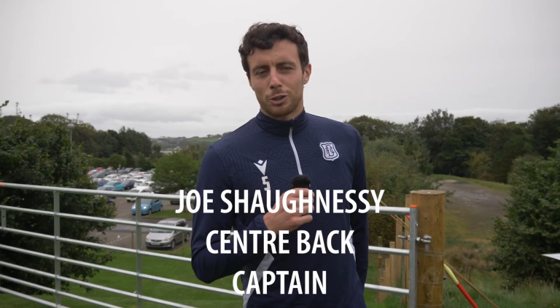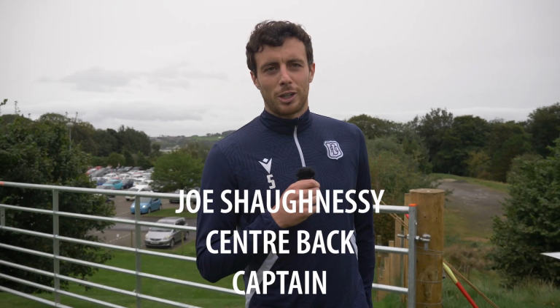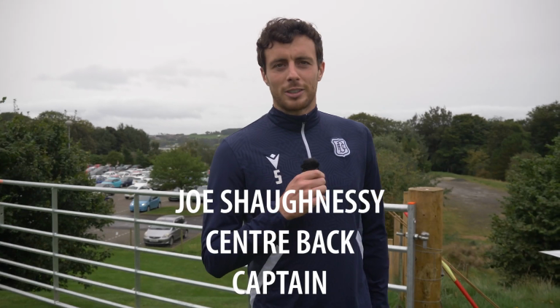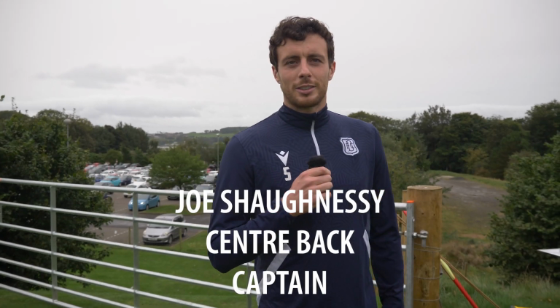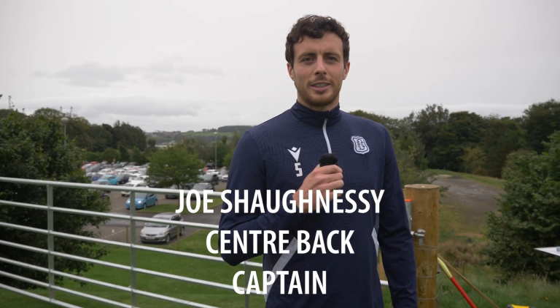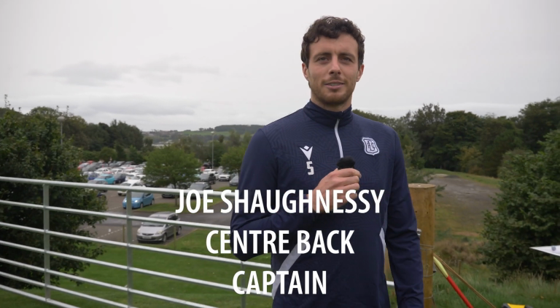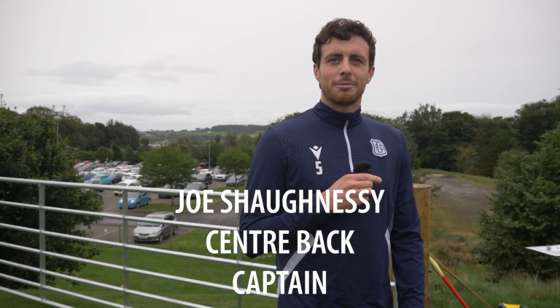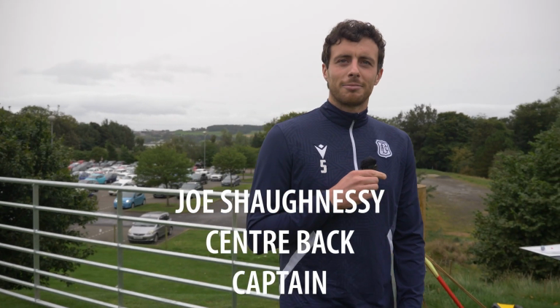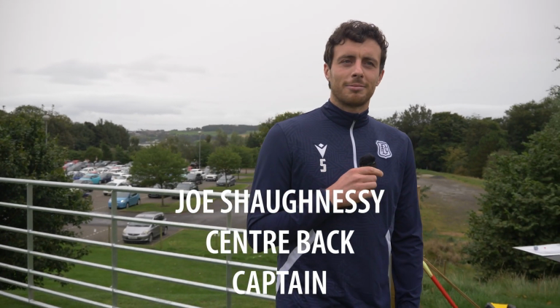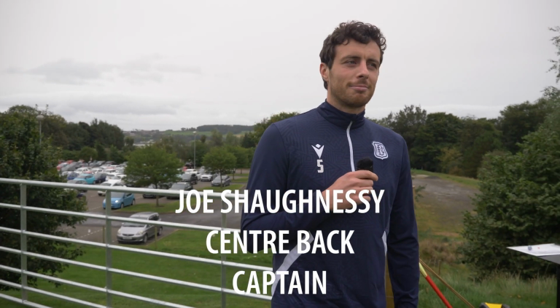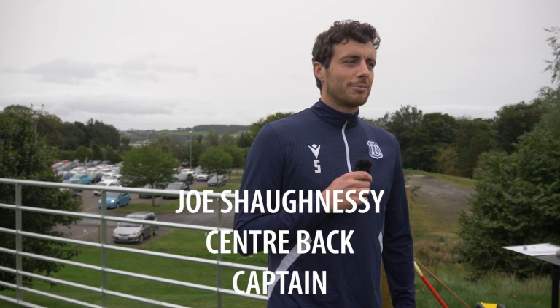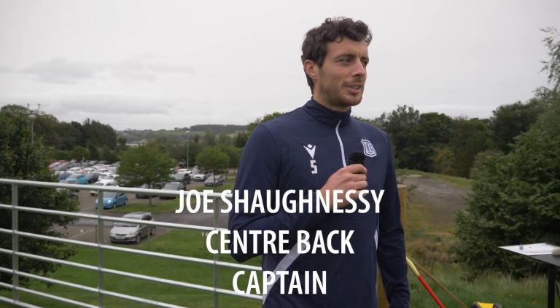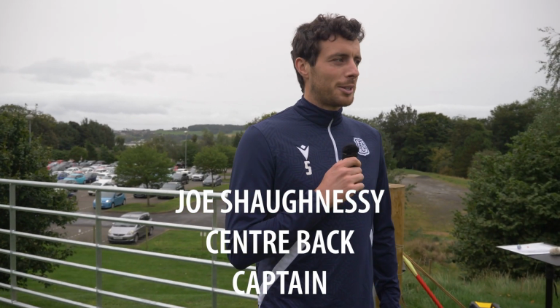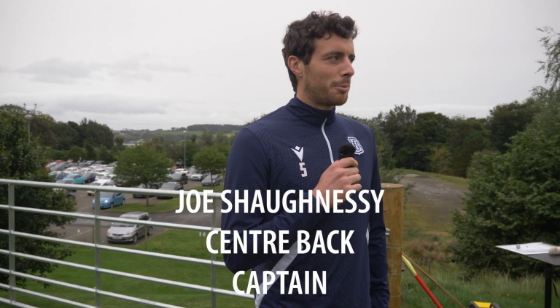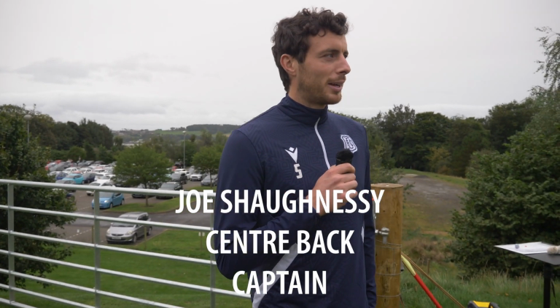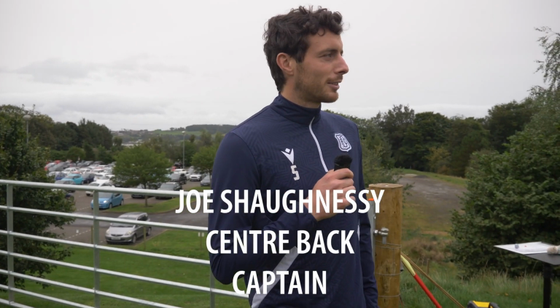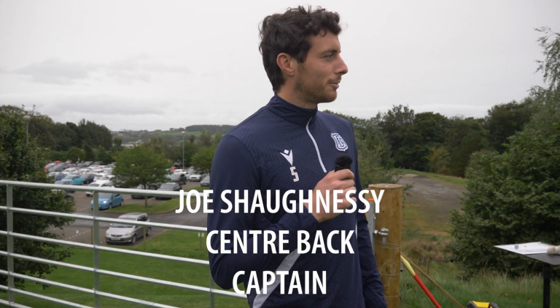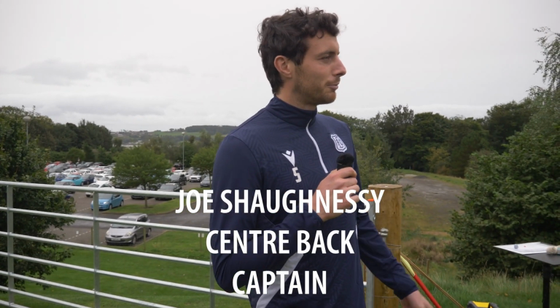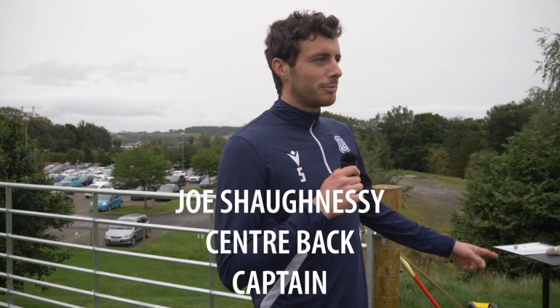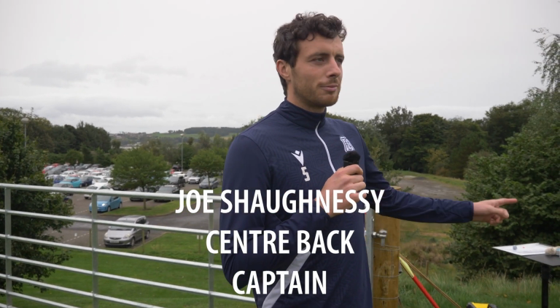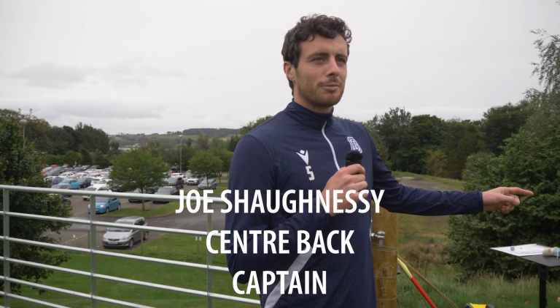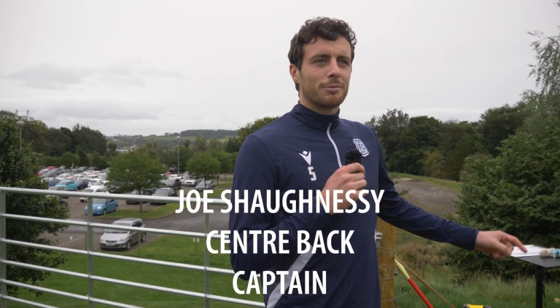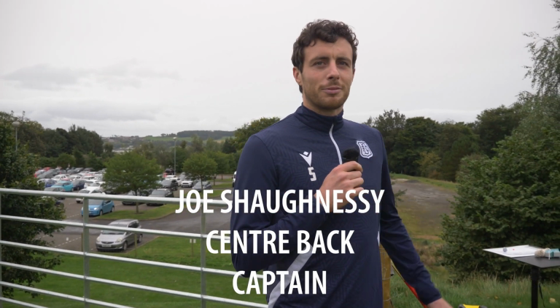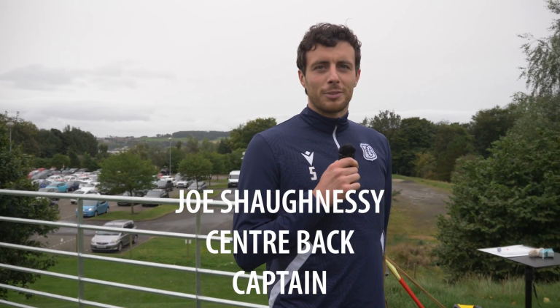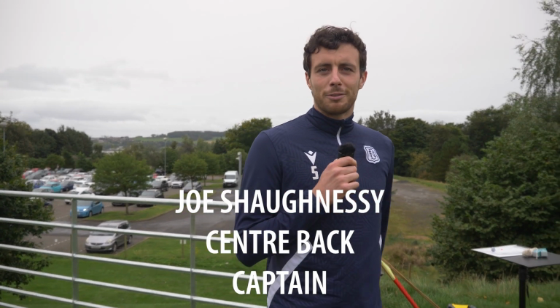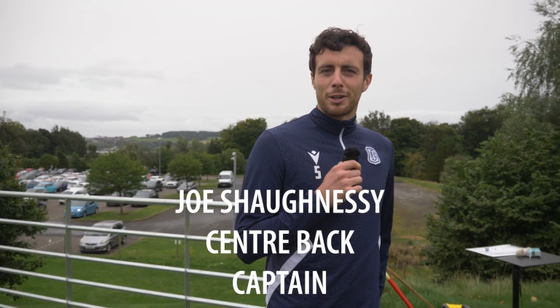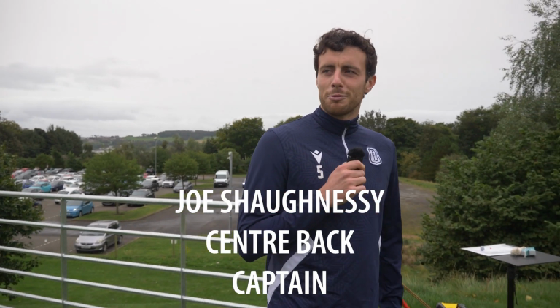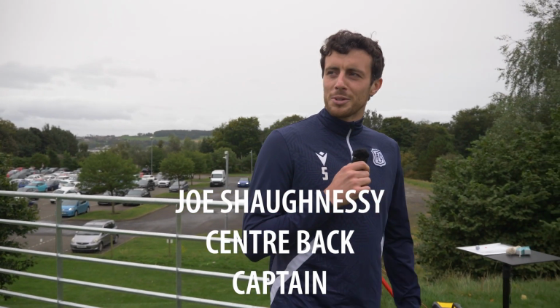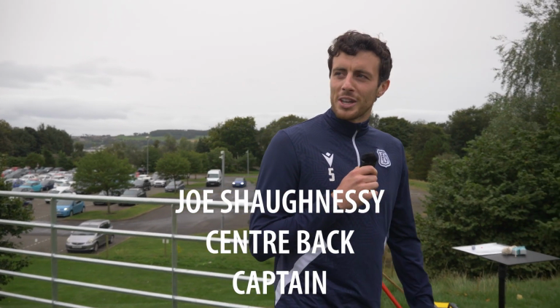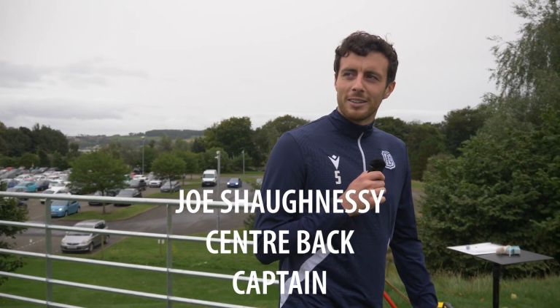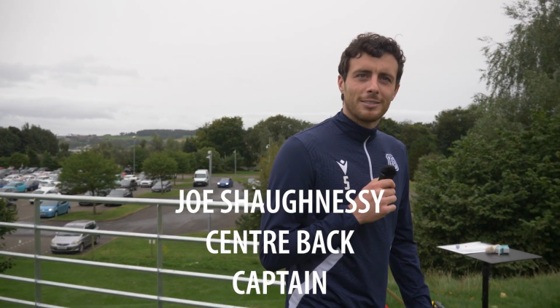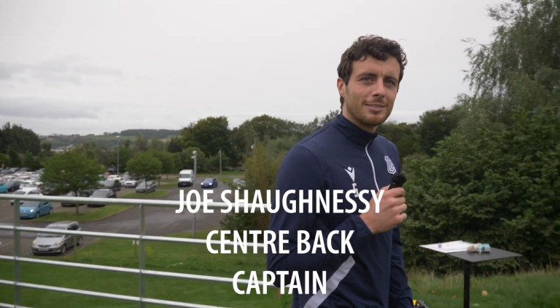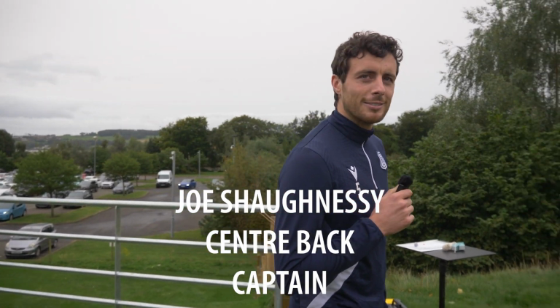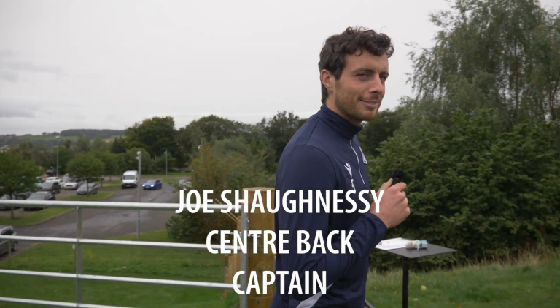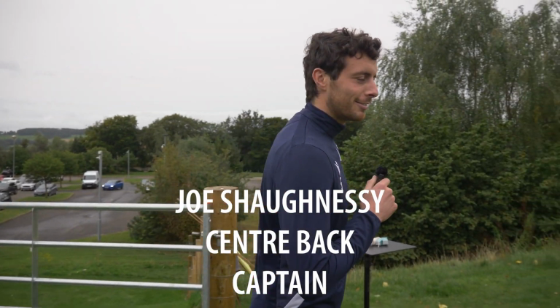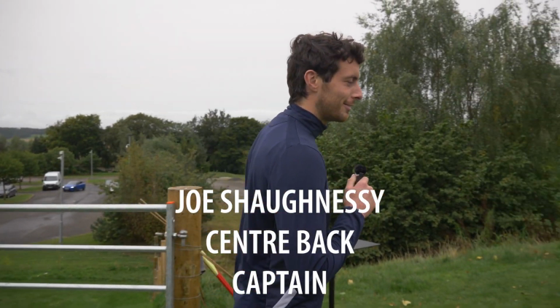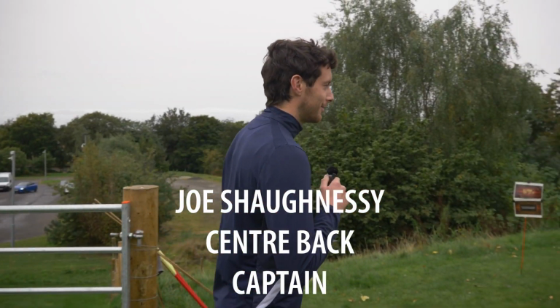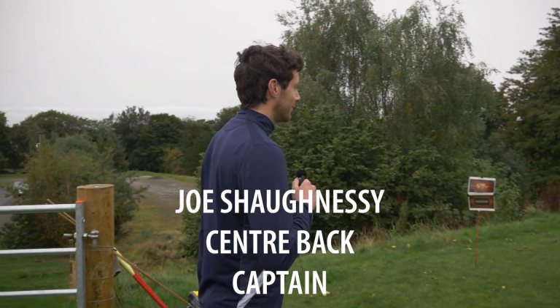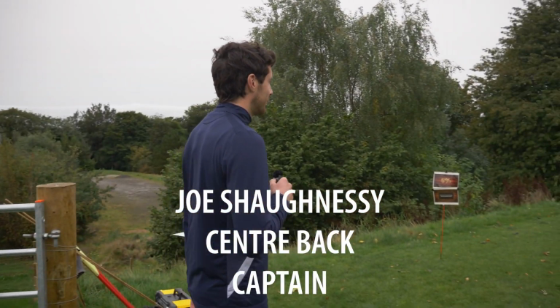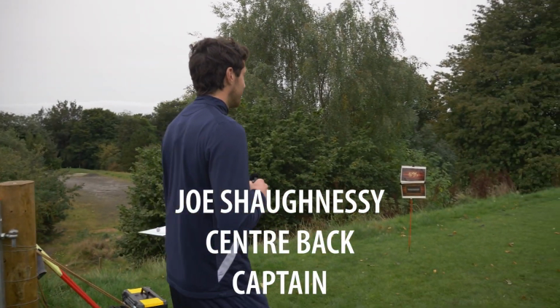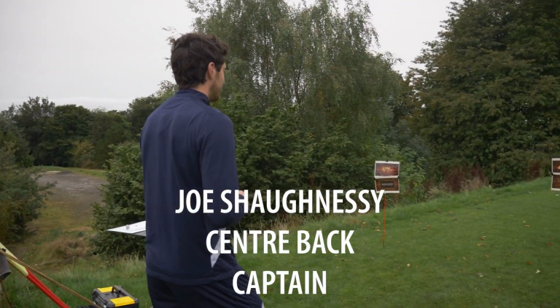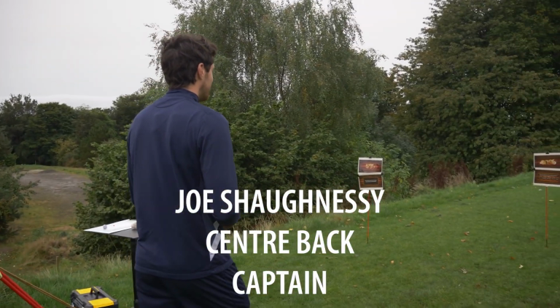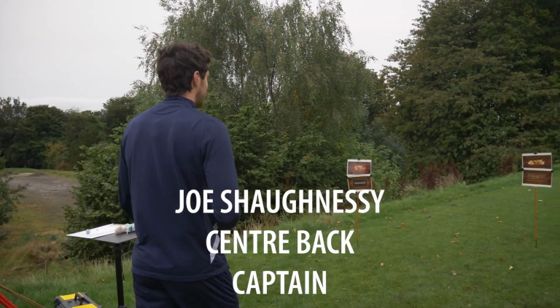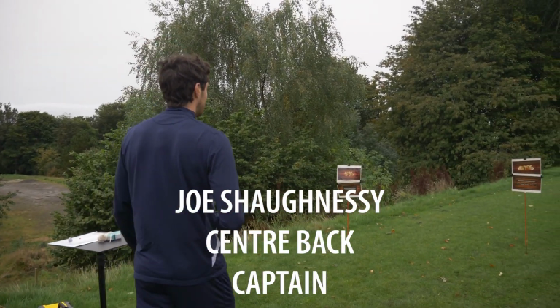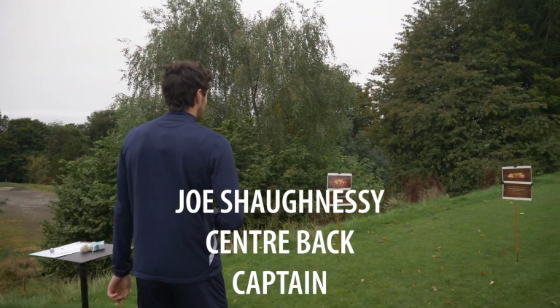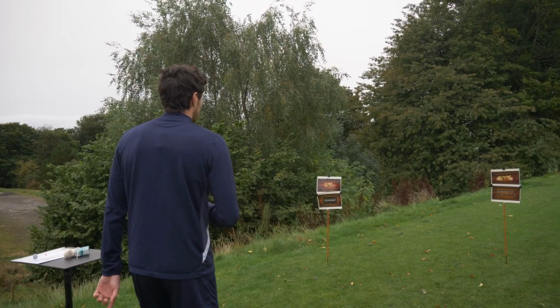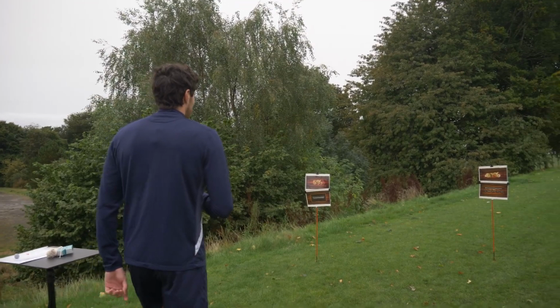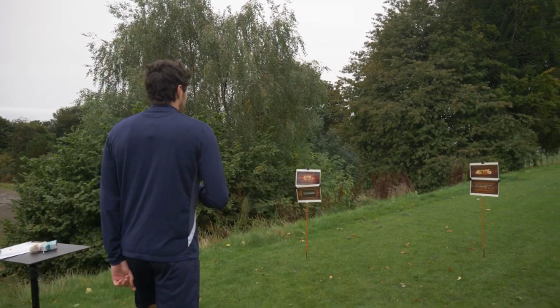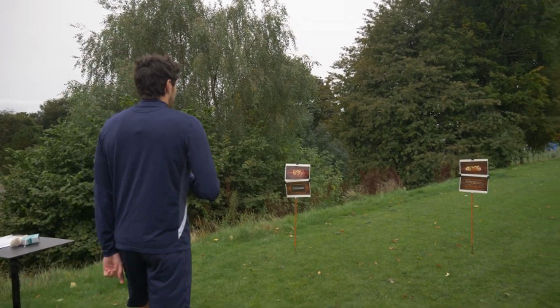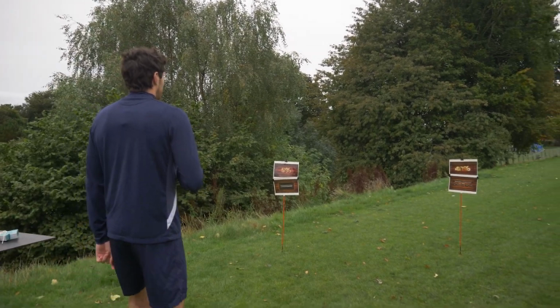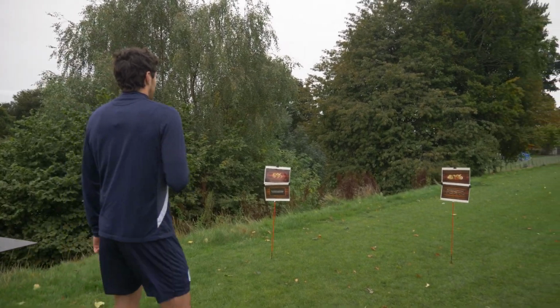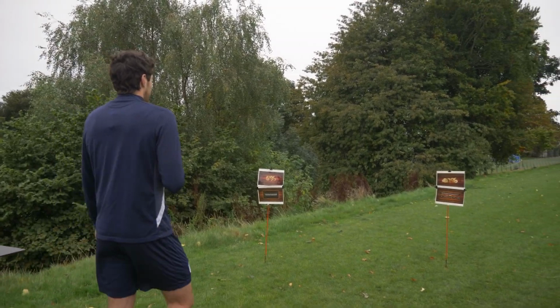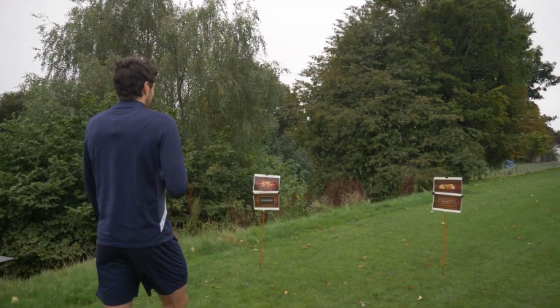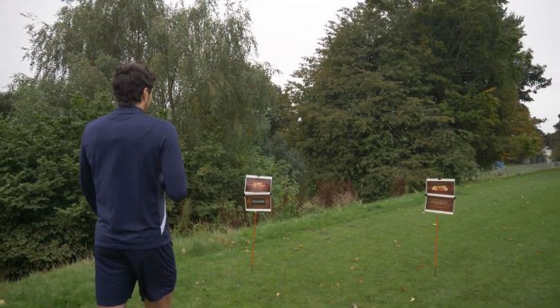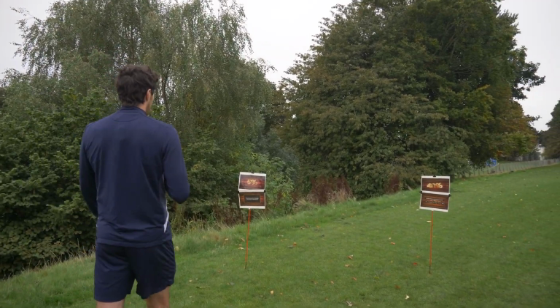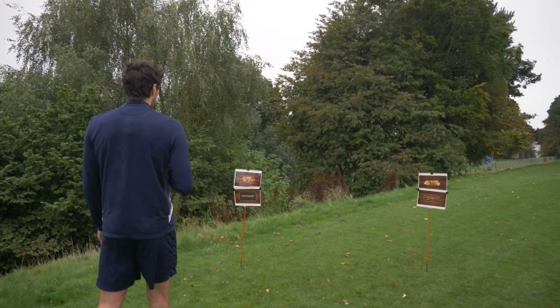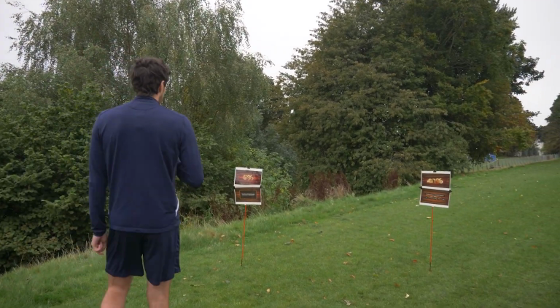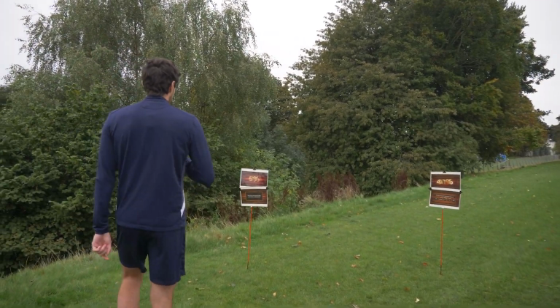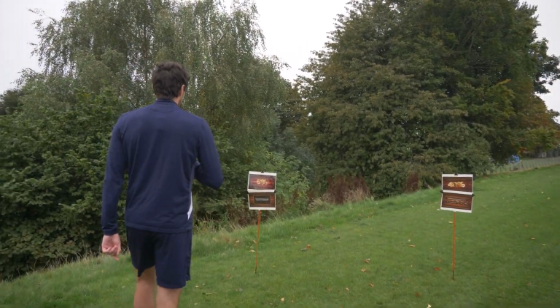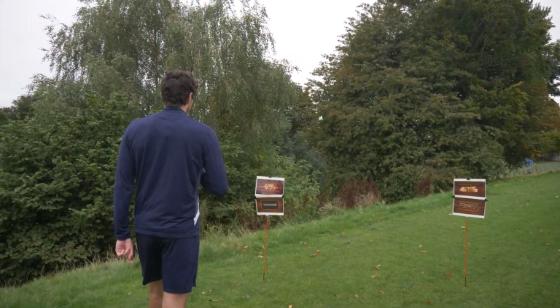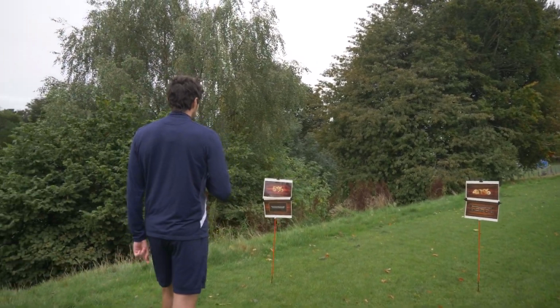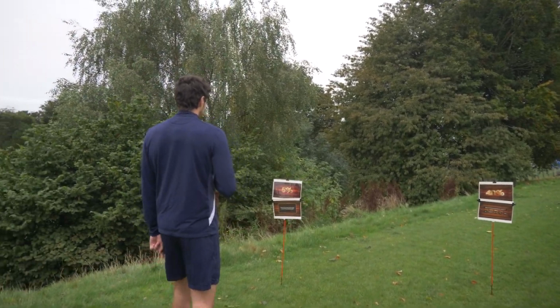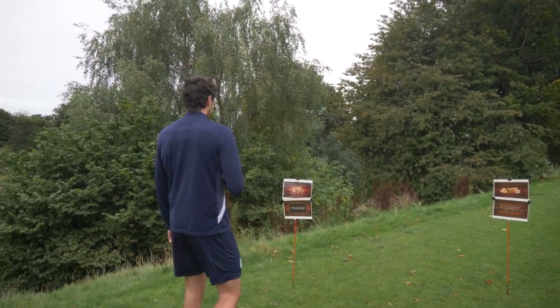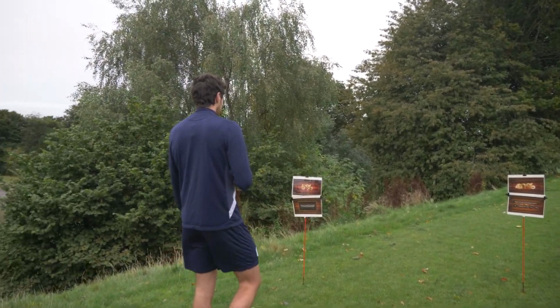Joe's talking to the centre back about 5%. He's going 5% by the way!